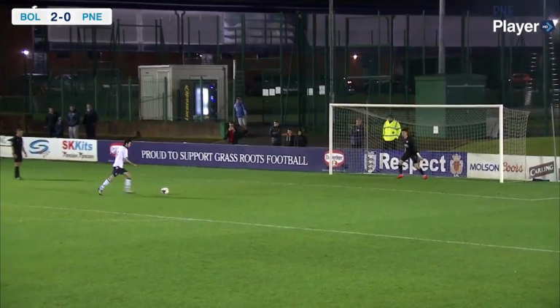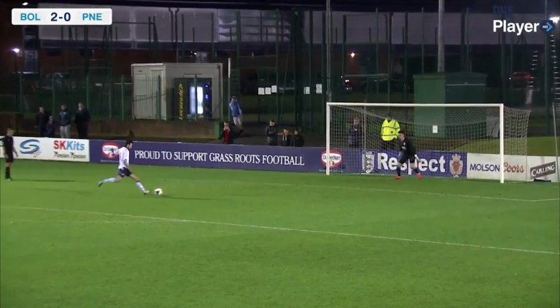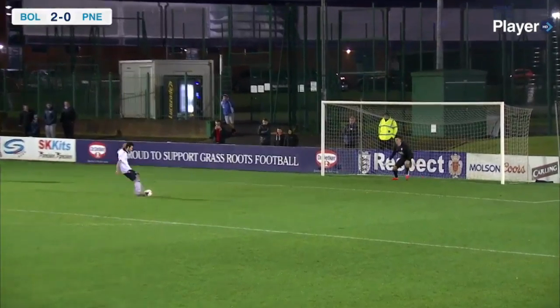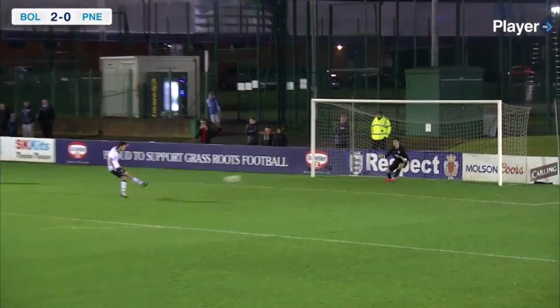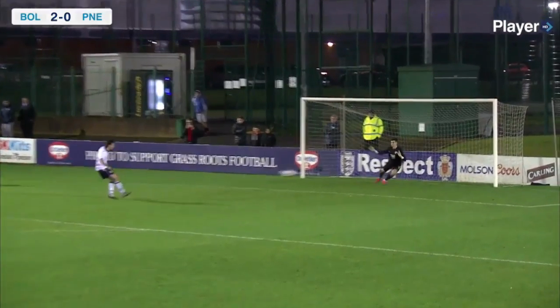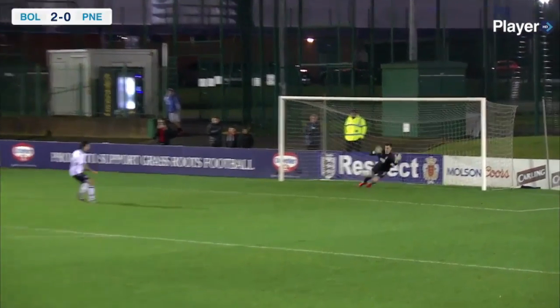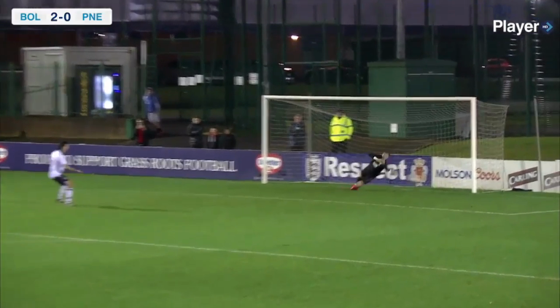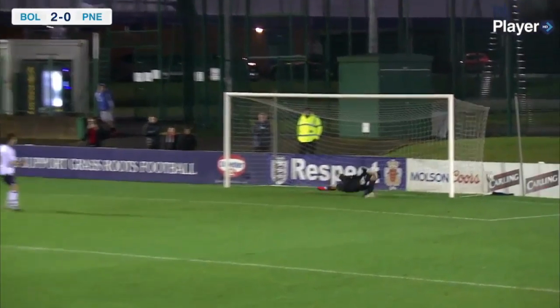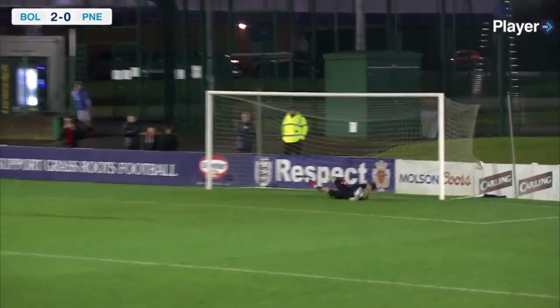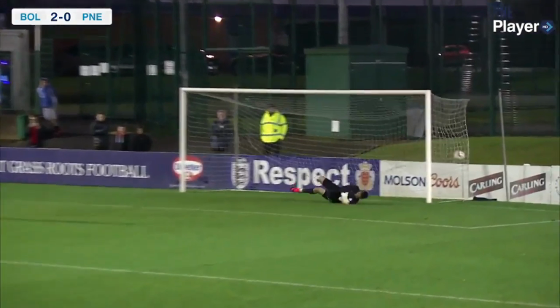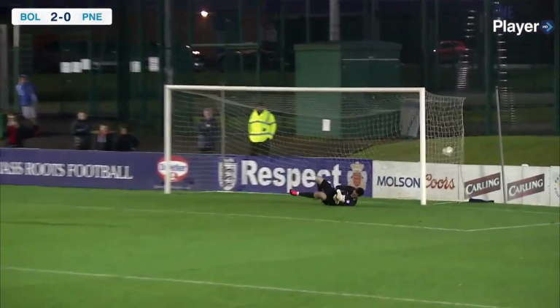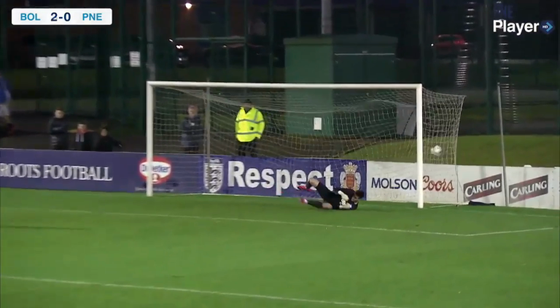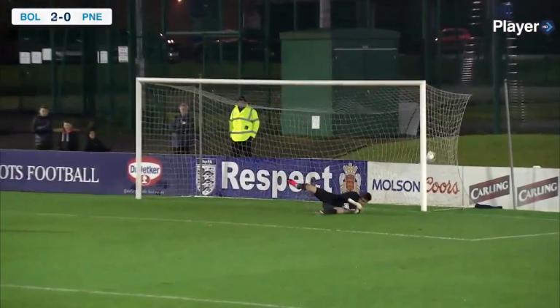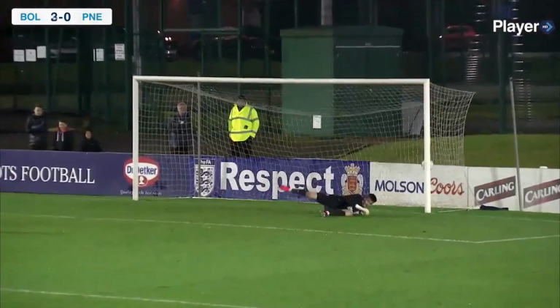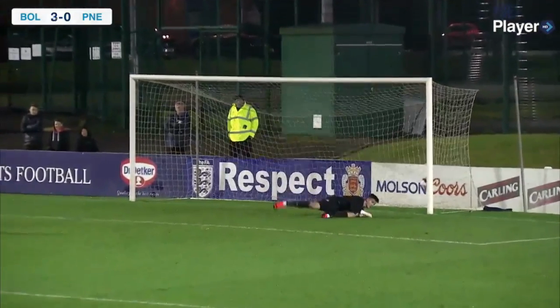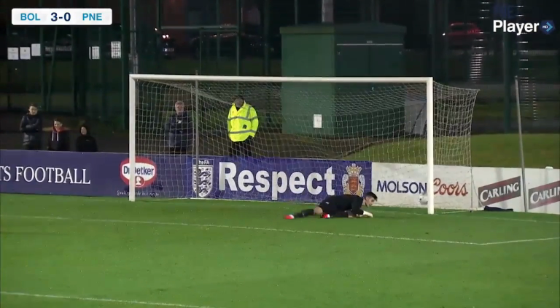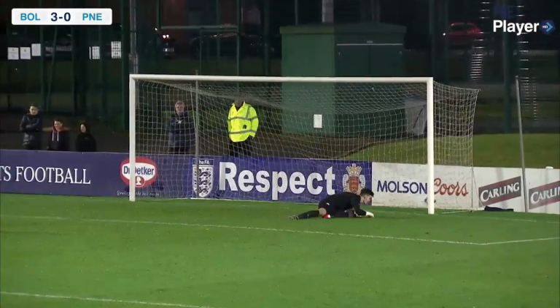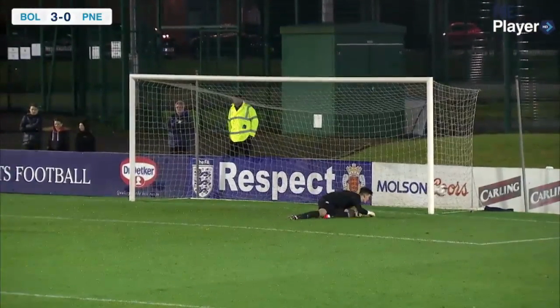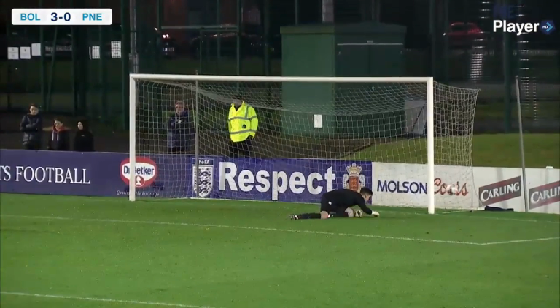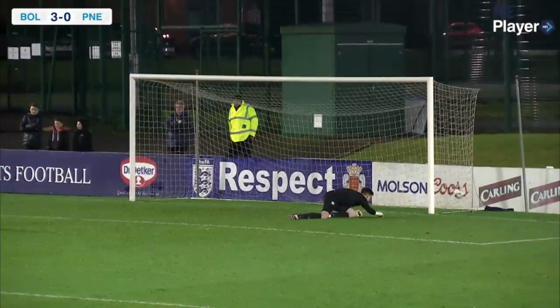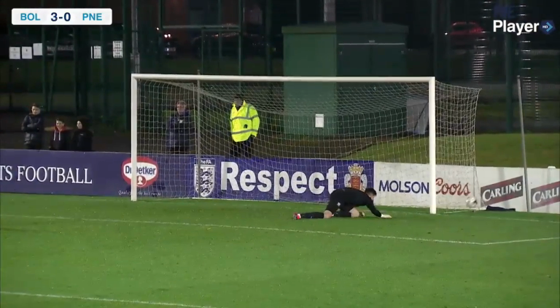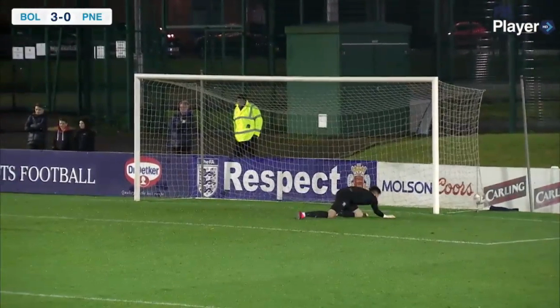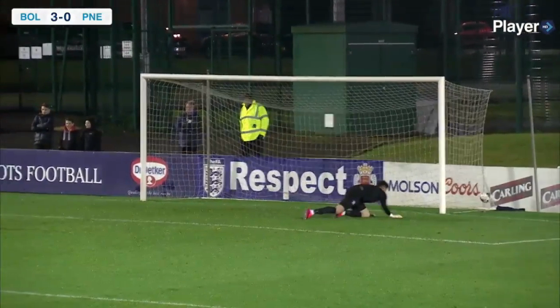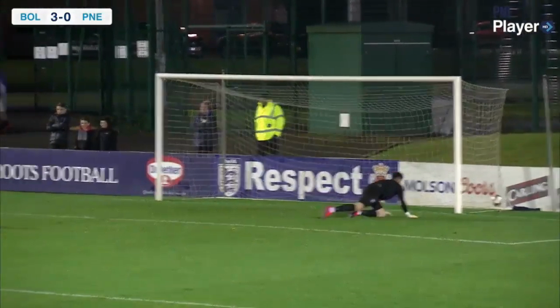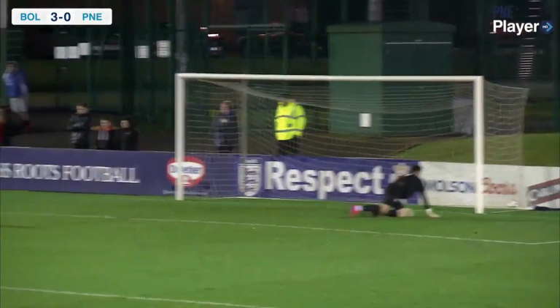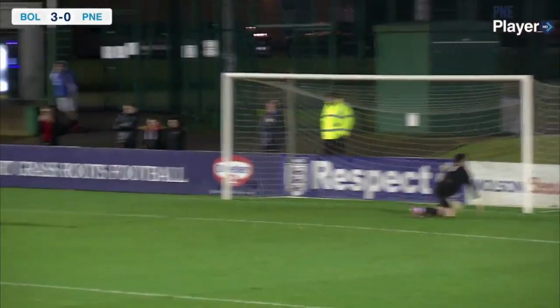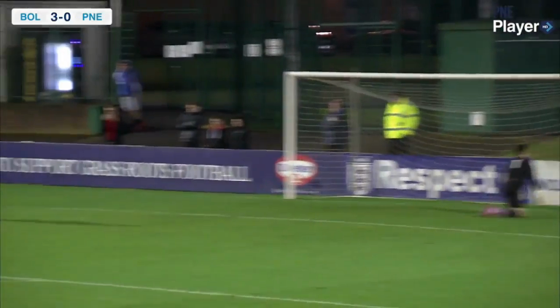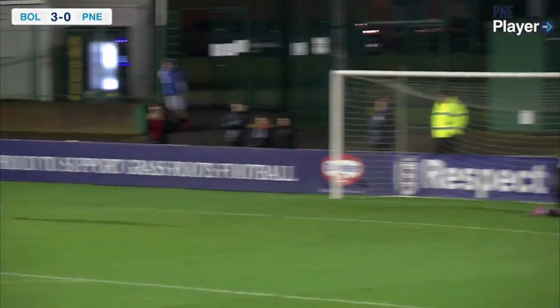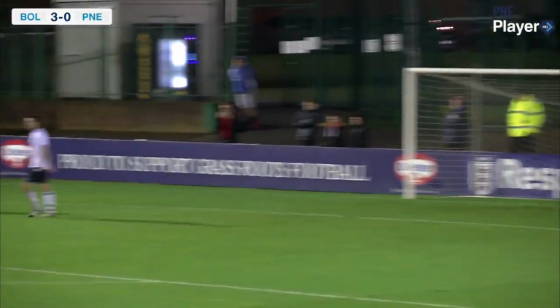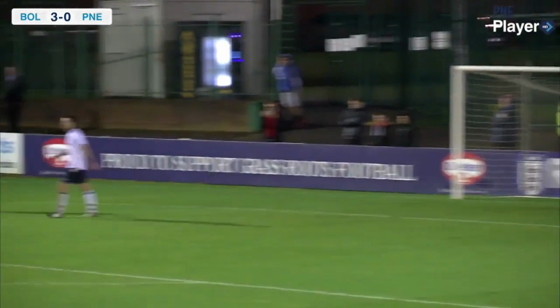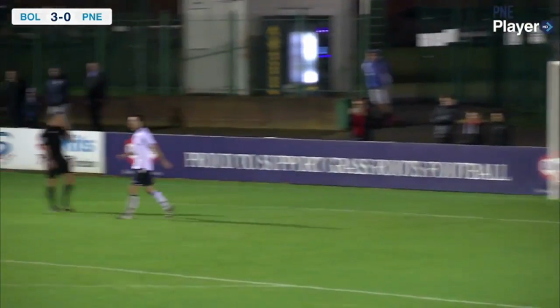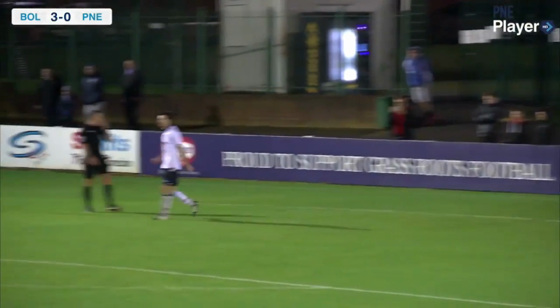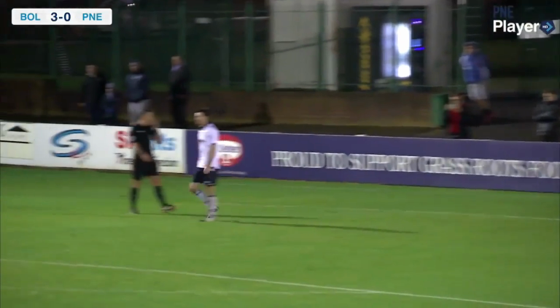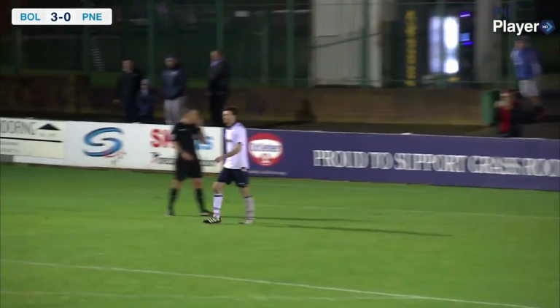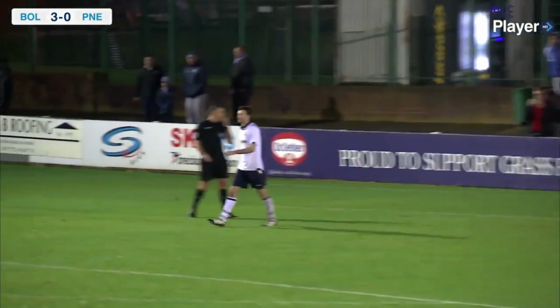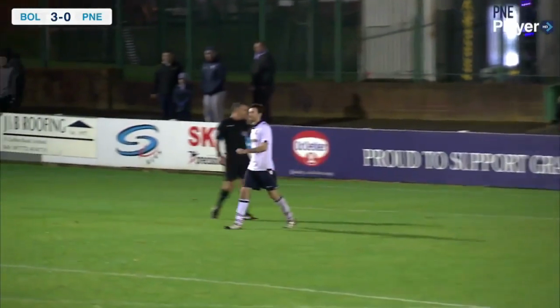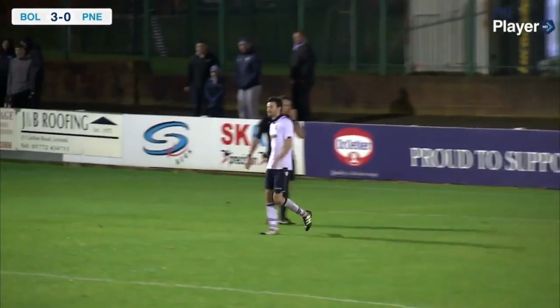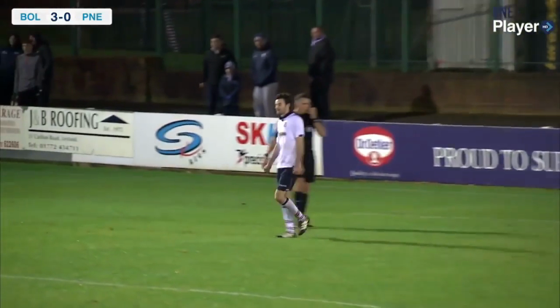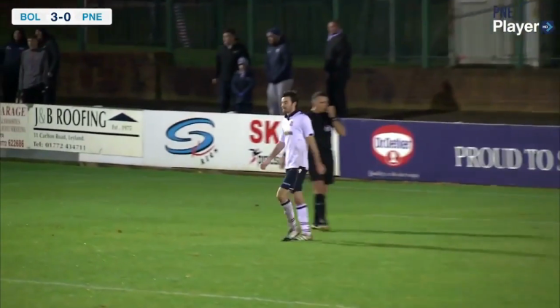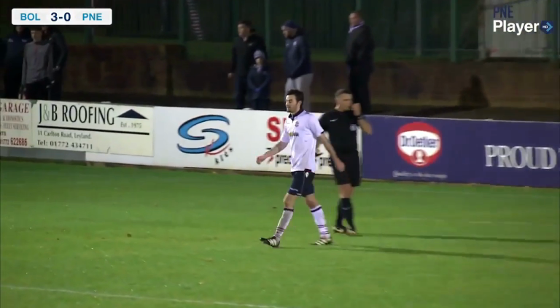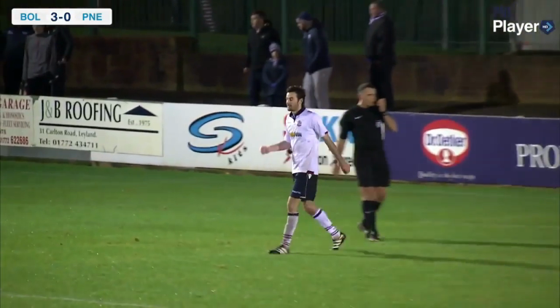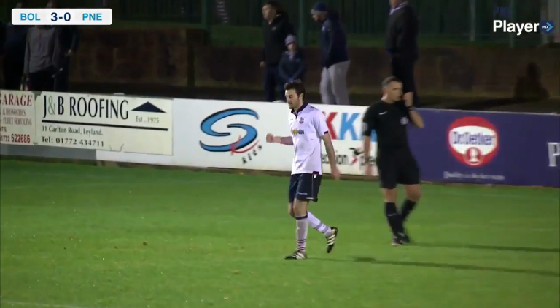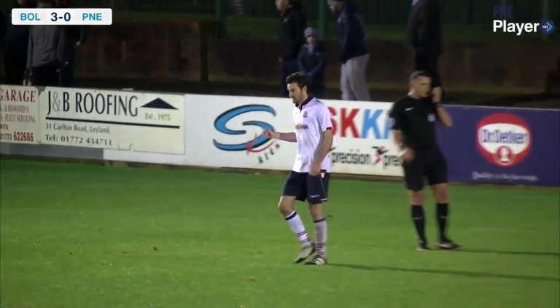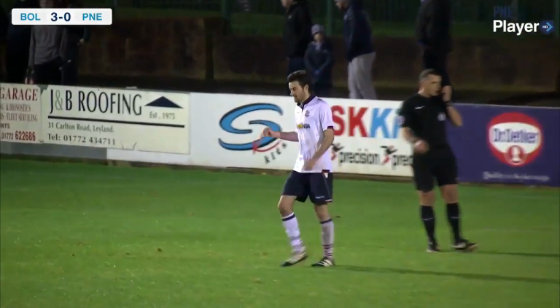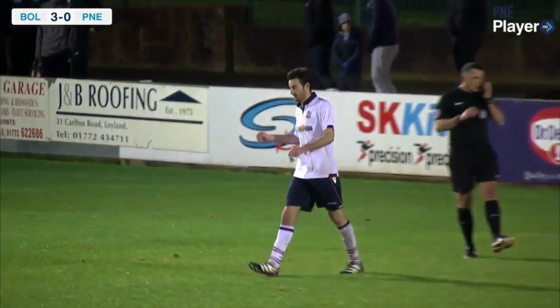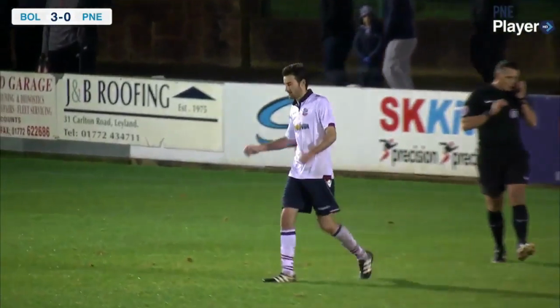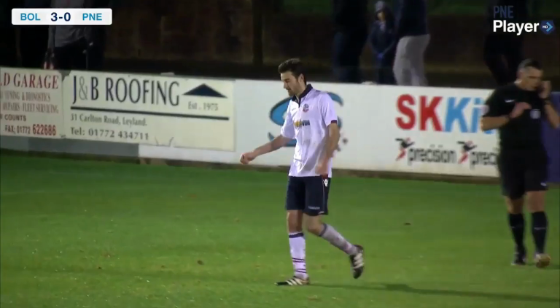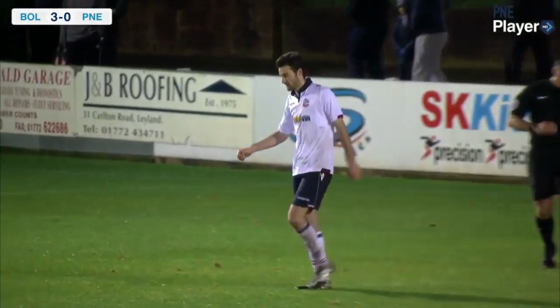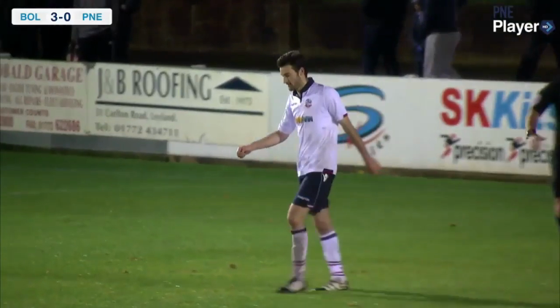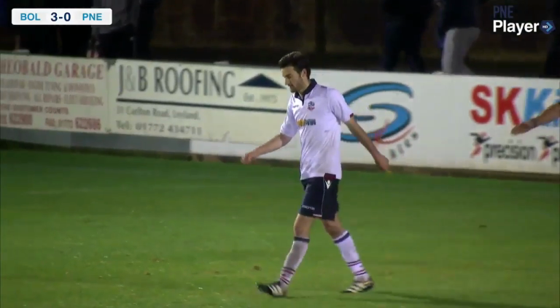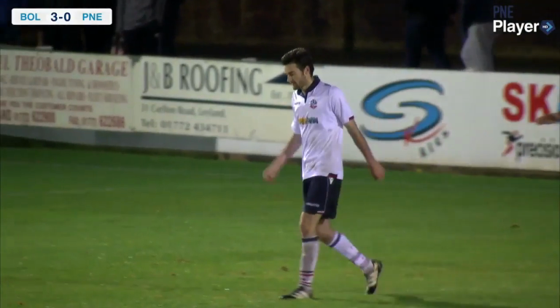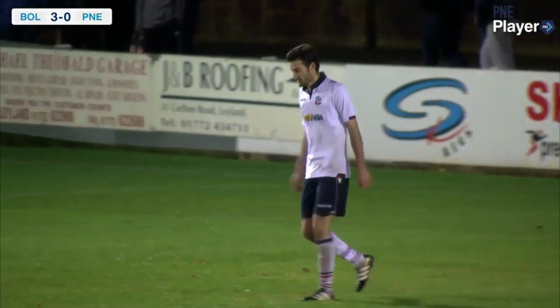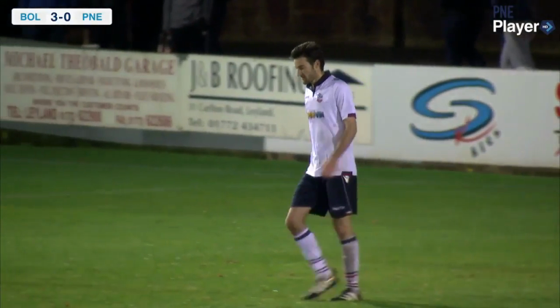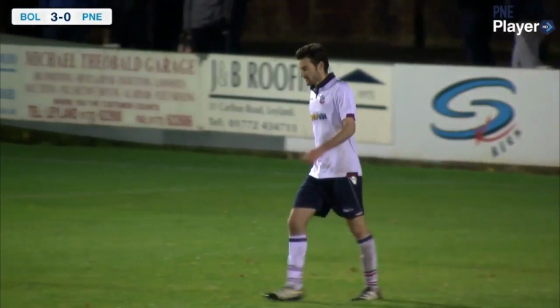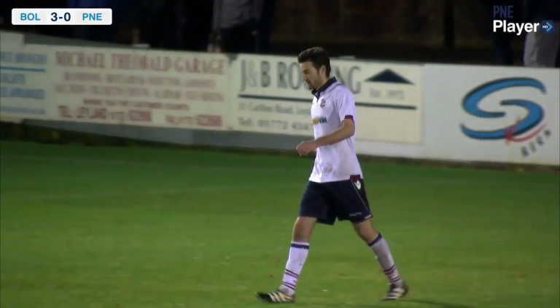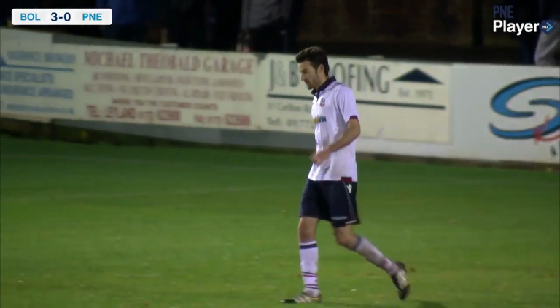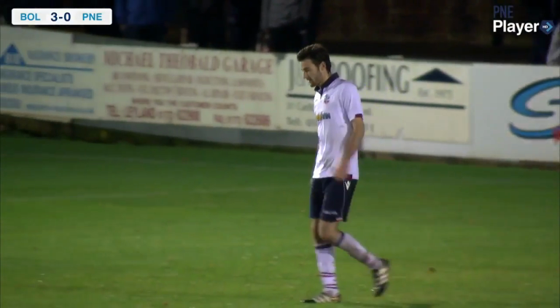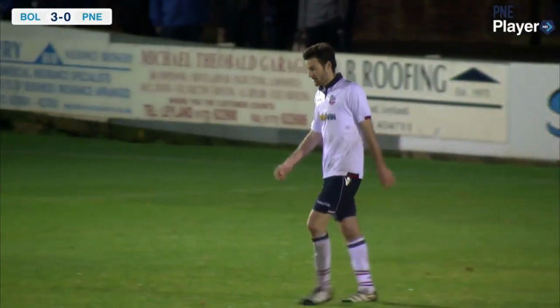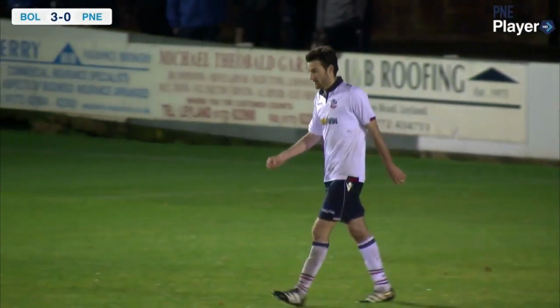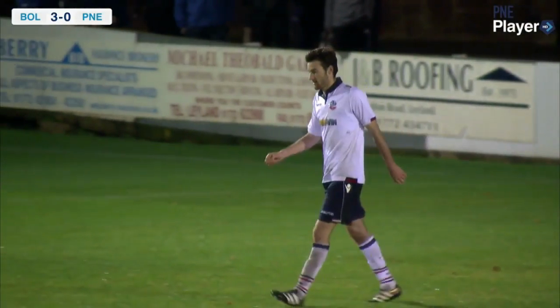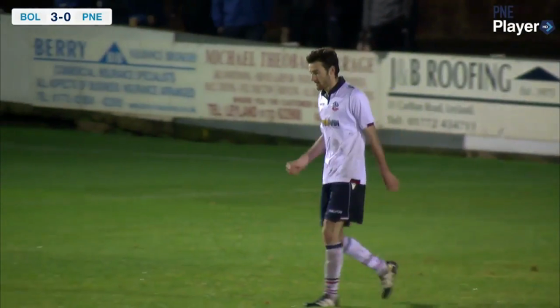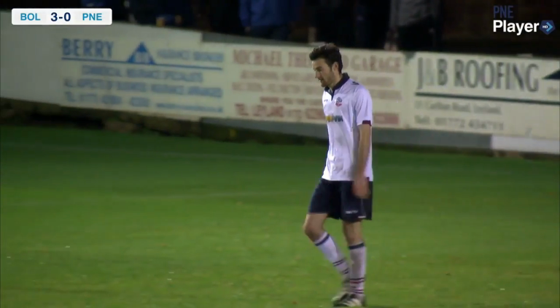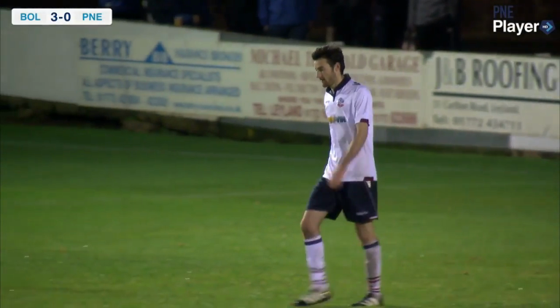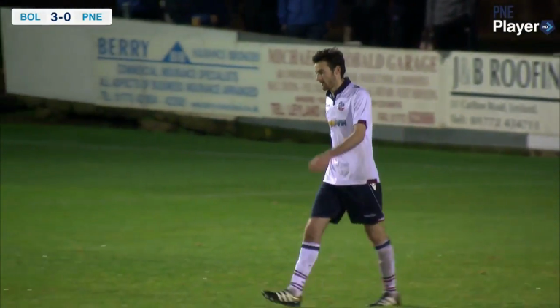And it is Newell who scores — and they are the winners. Bolton go through.